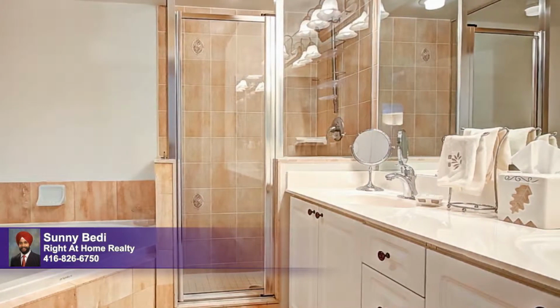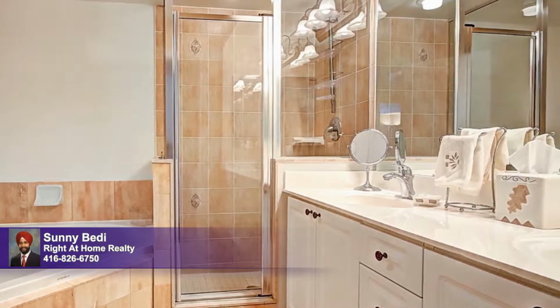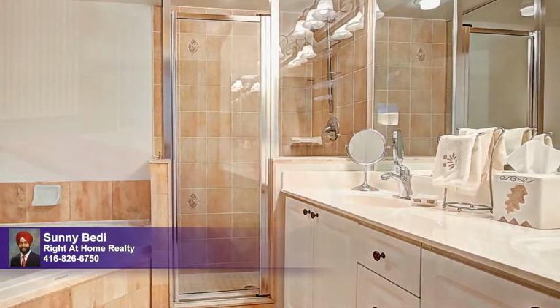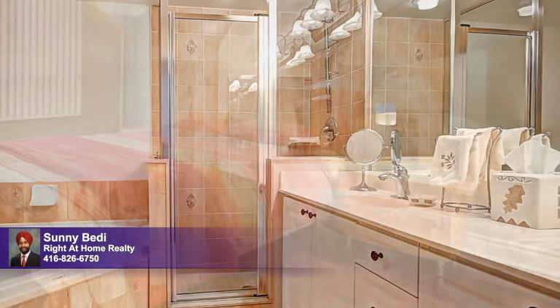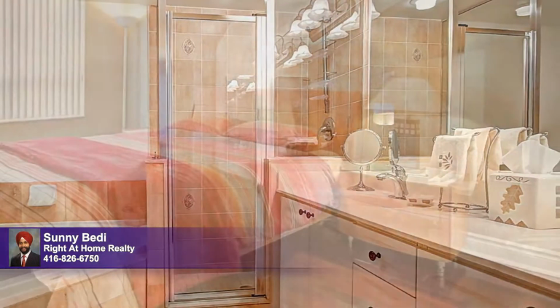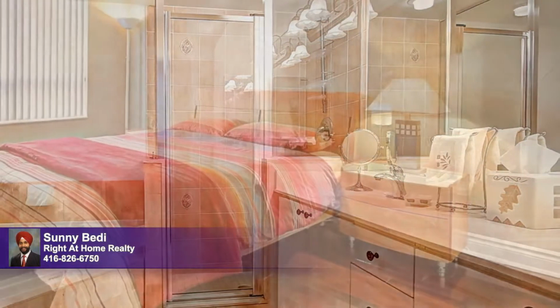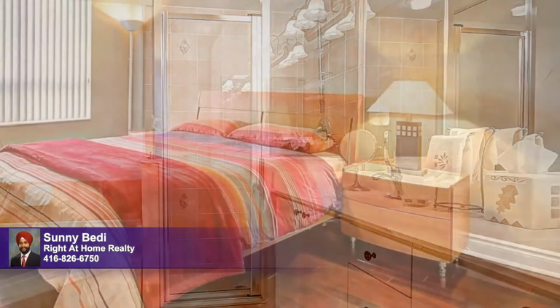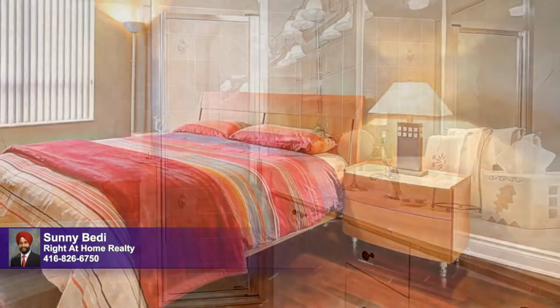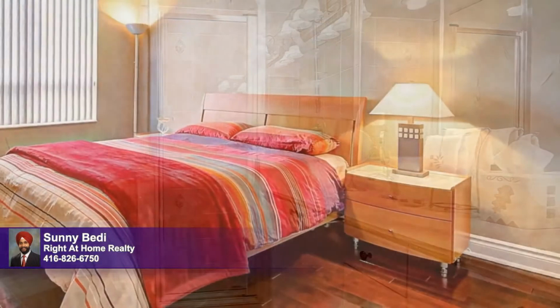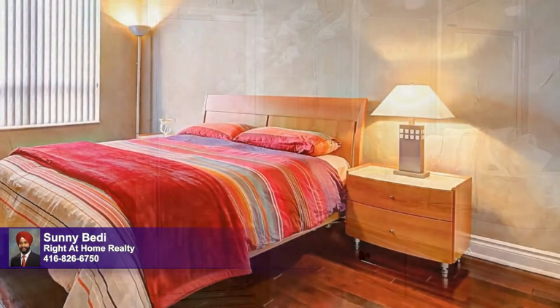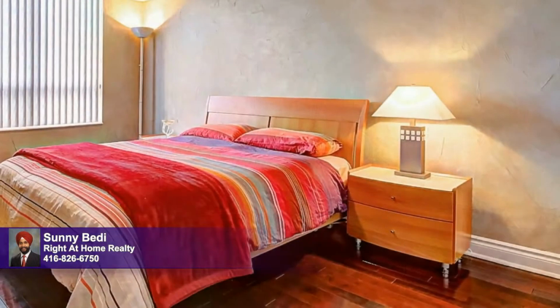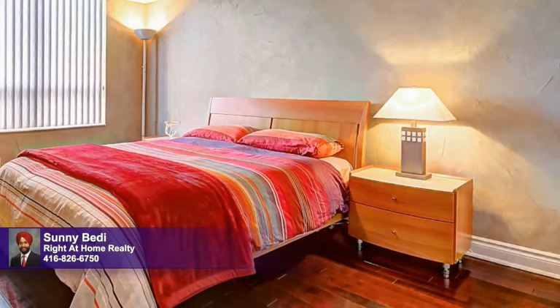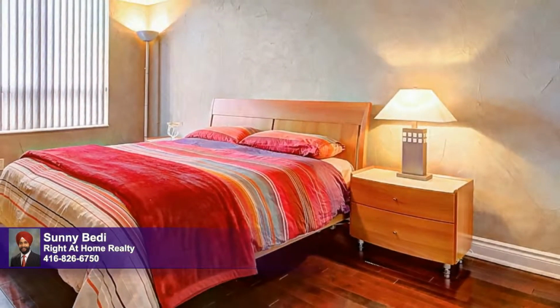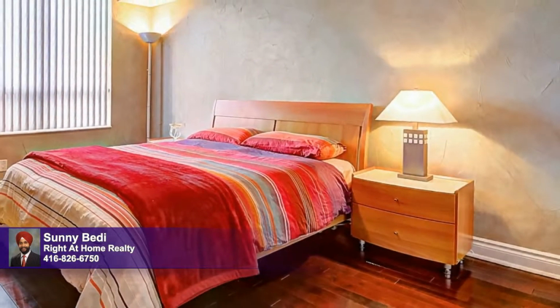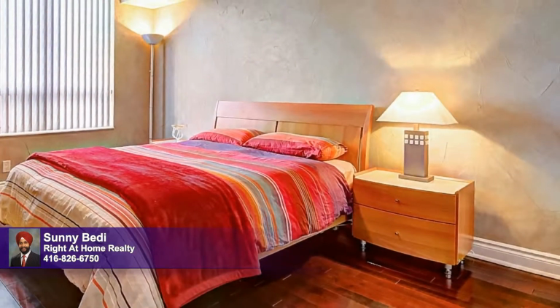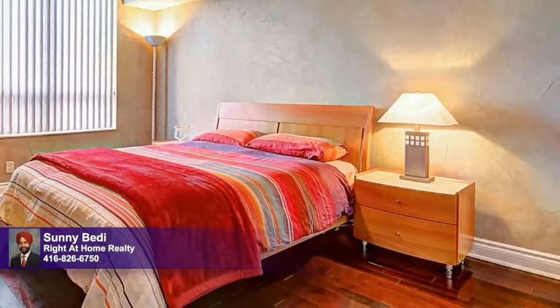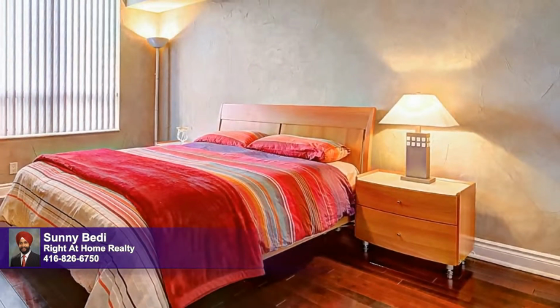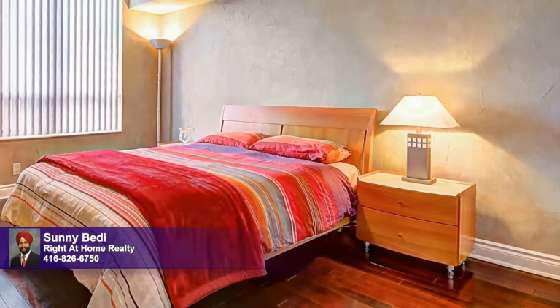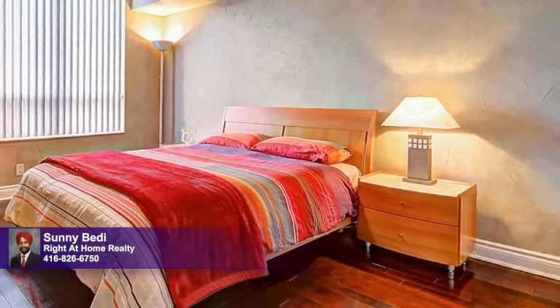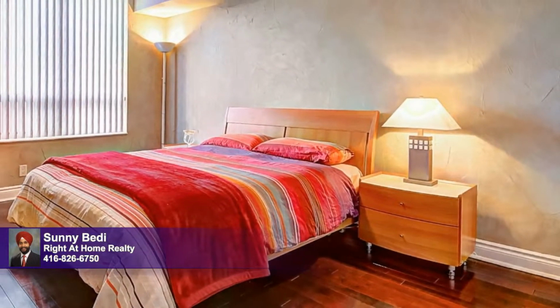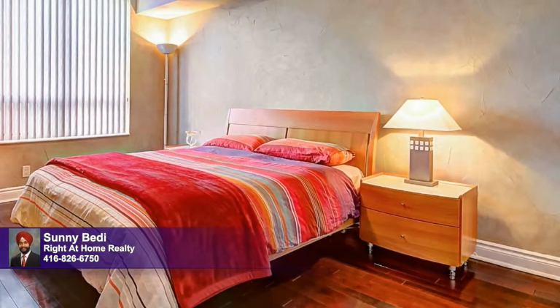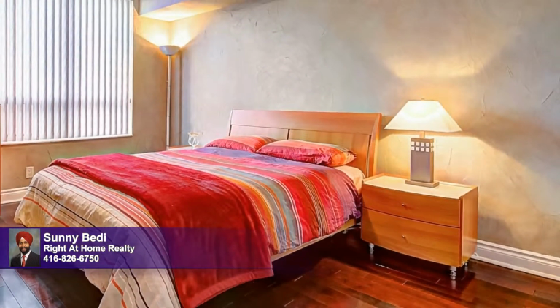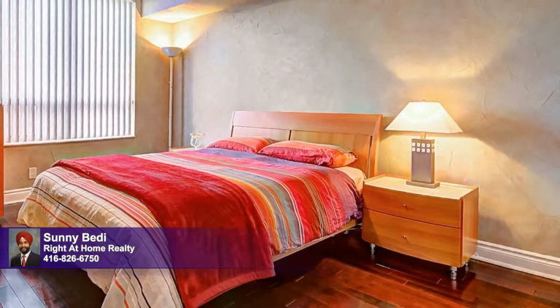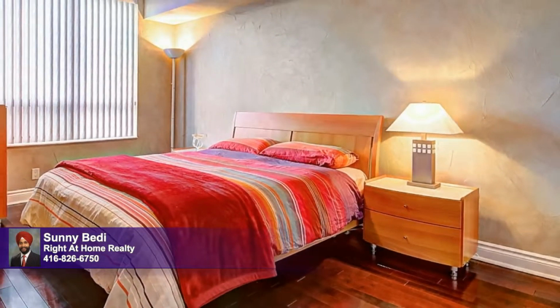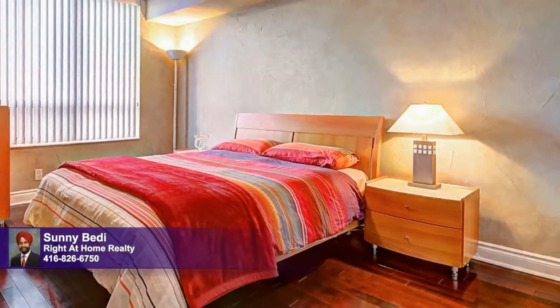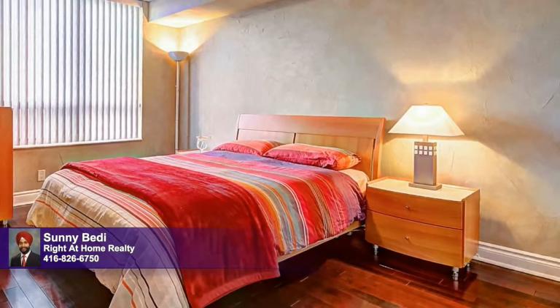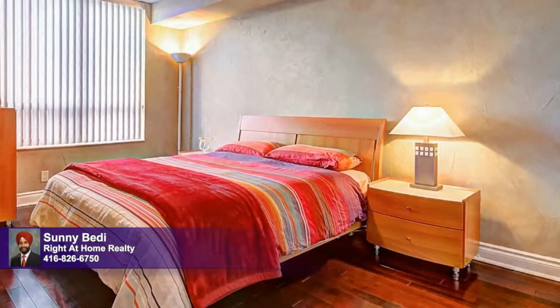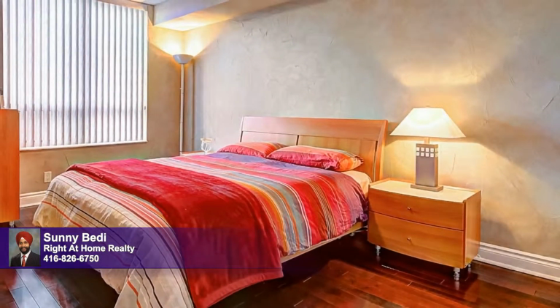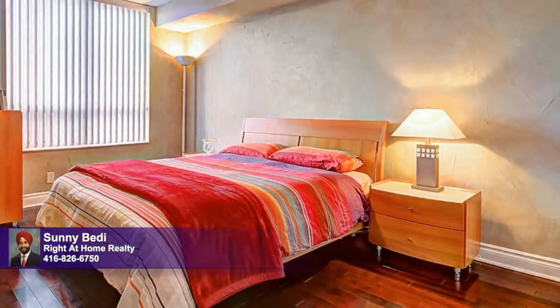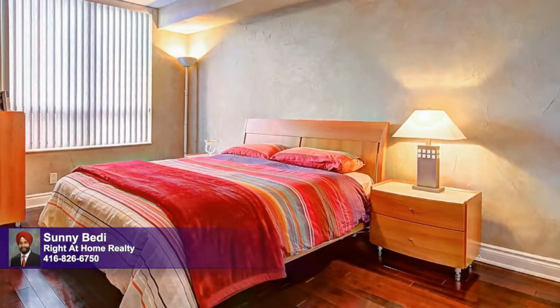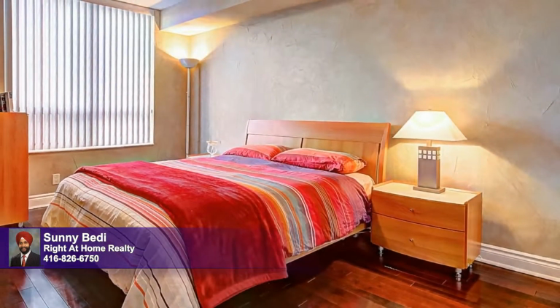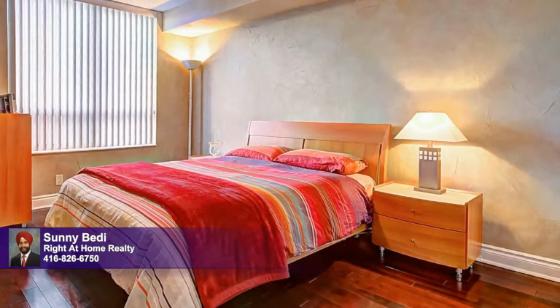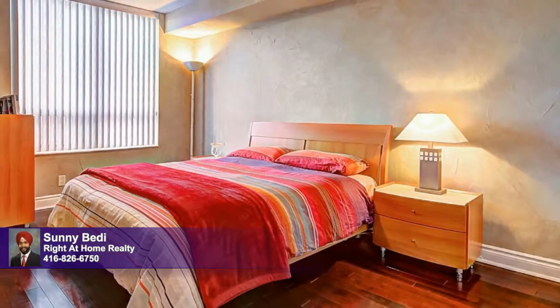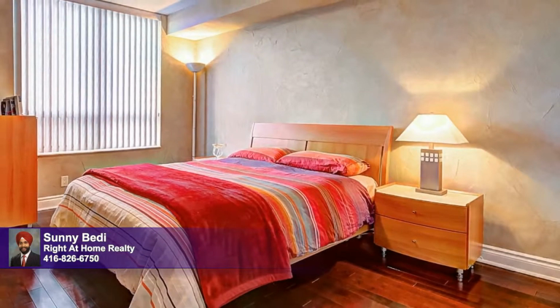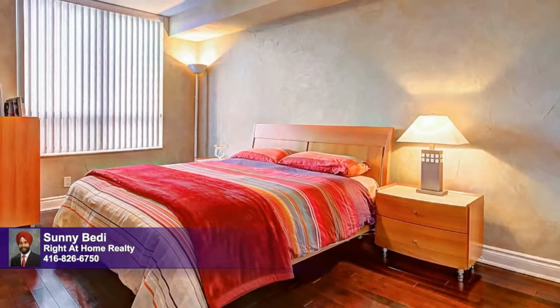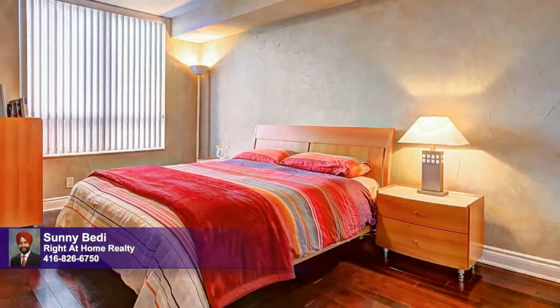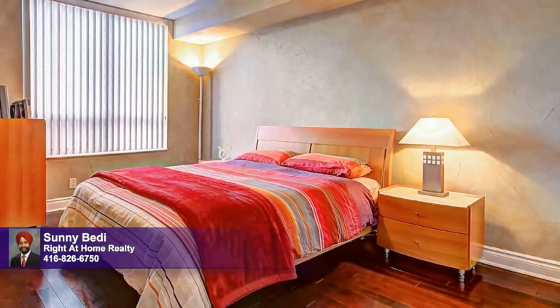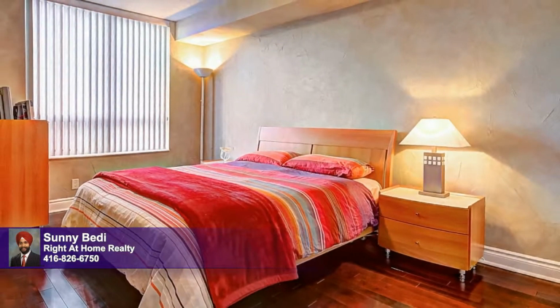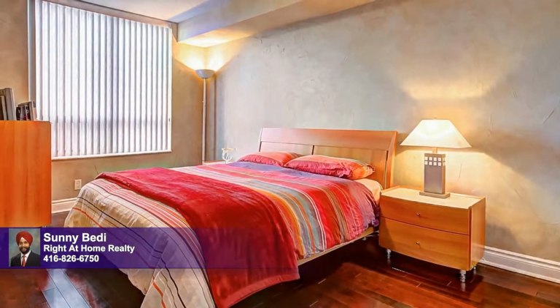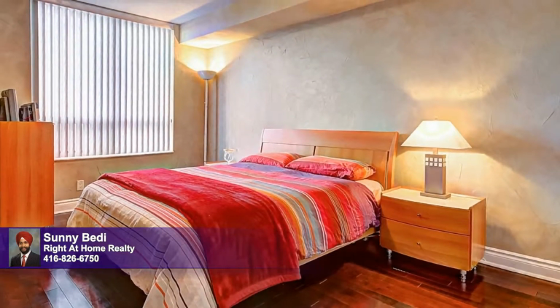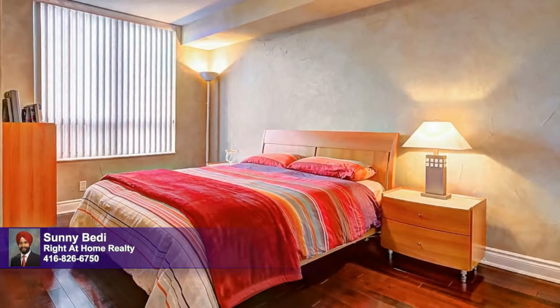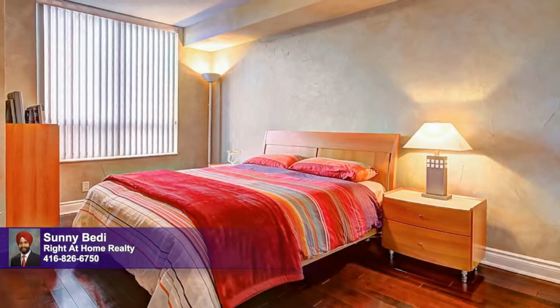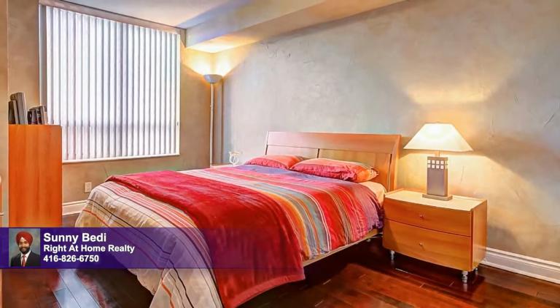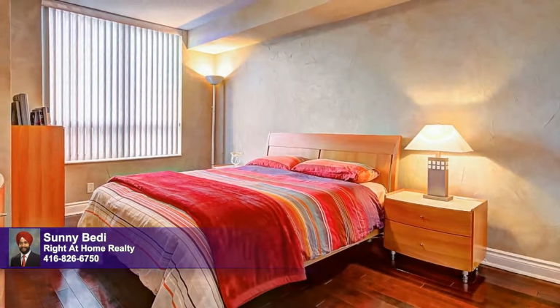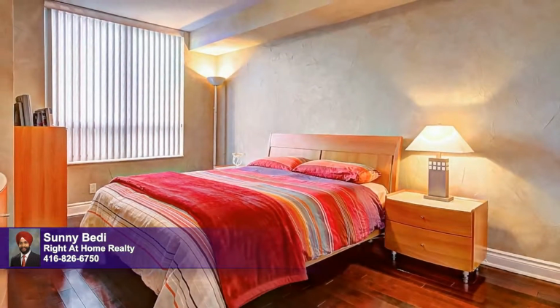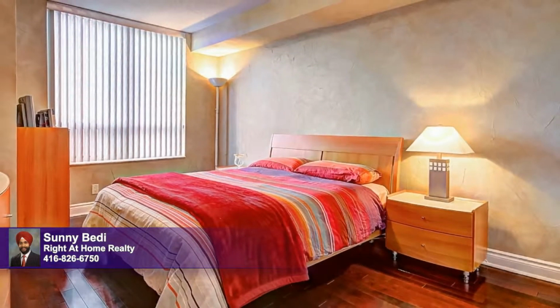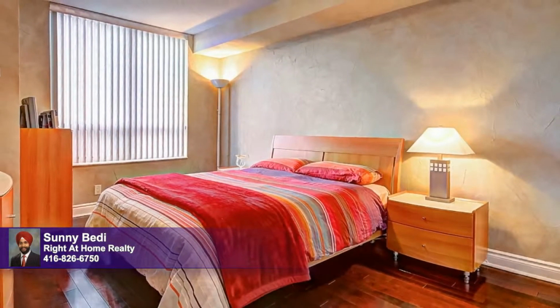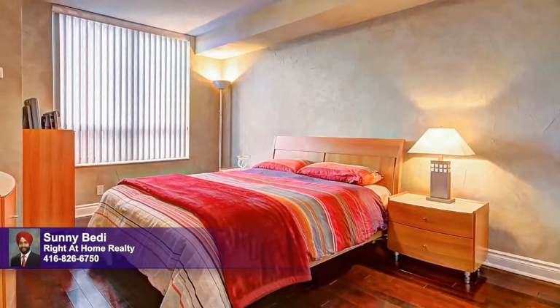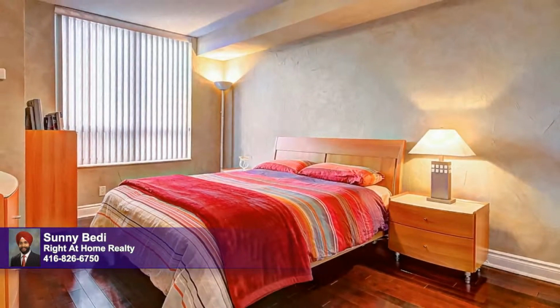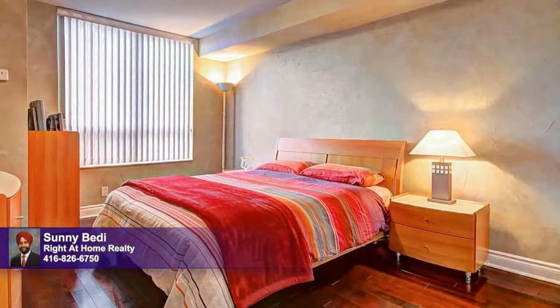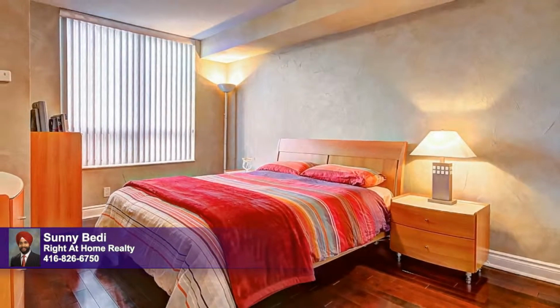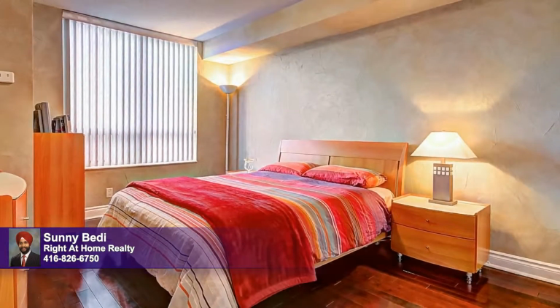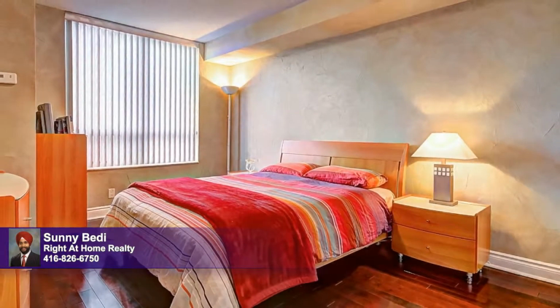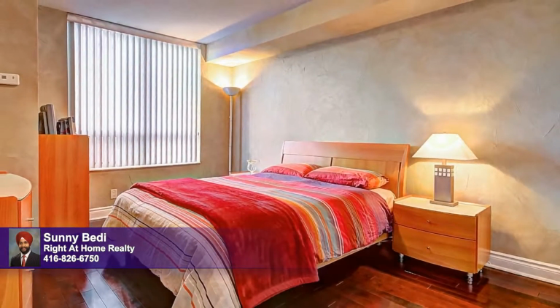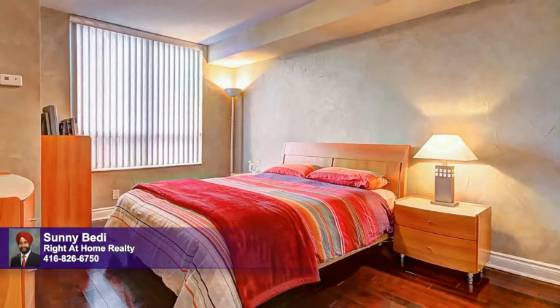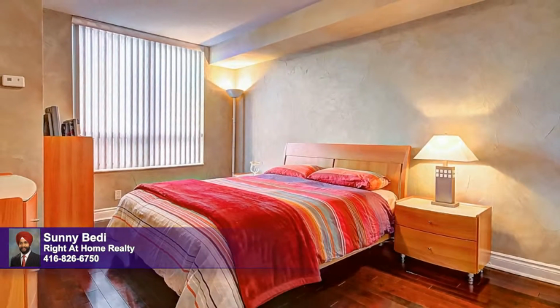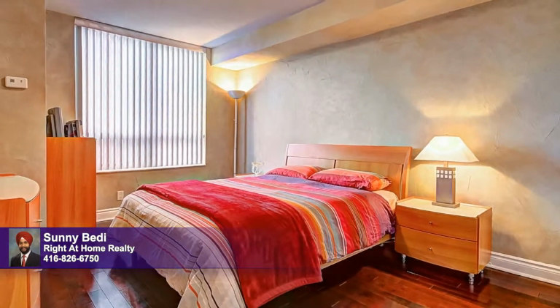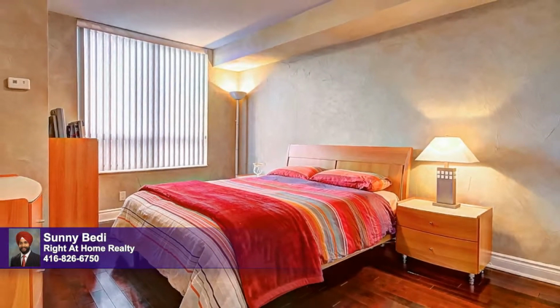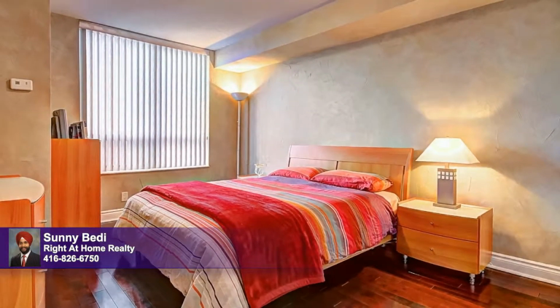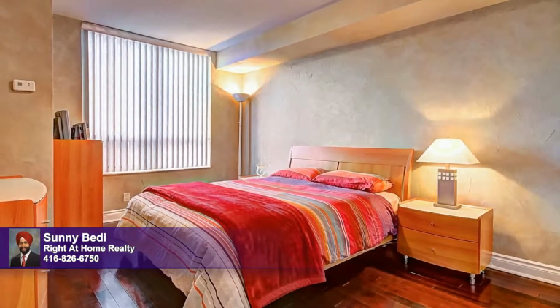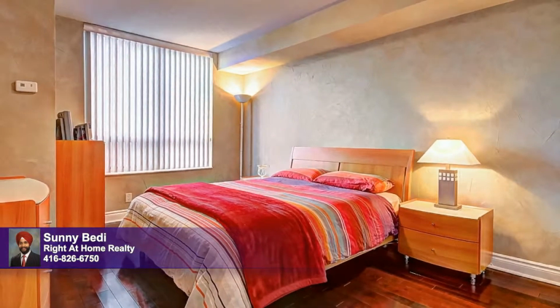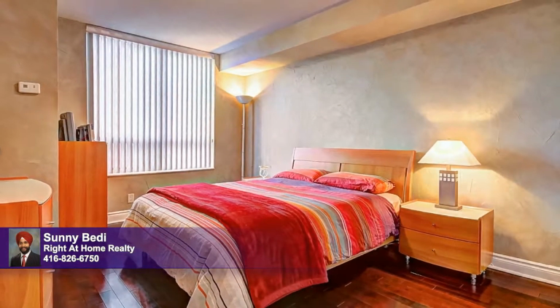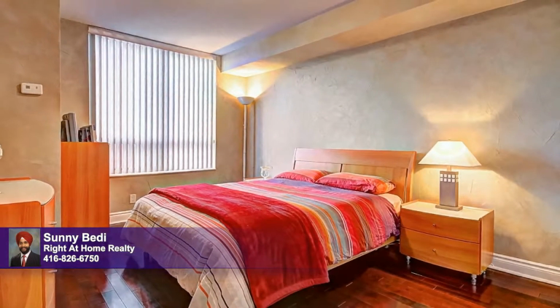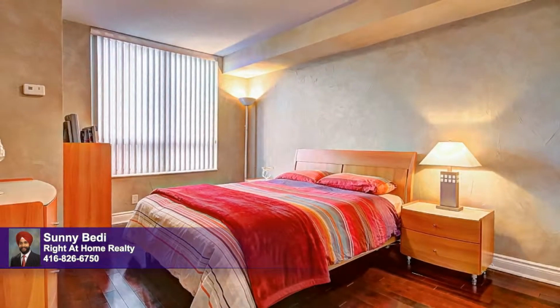Bedroom two is equally well presented with tasteful decor and furnishings. Hardwood floors and a wealth of natural light add to the appeal.